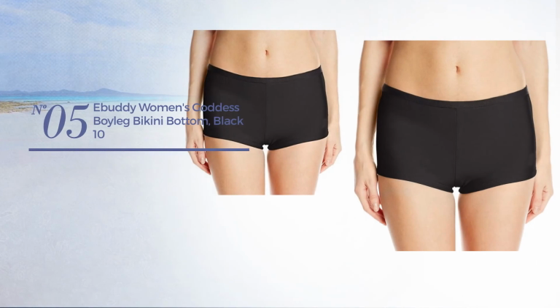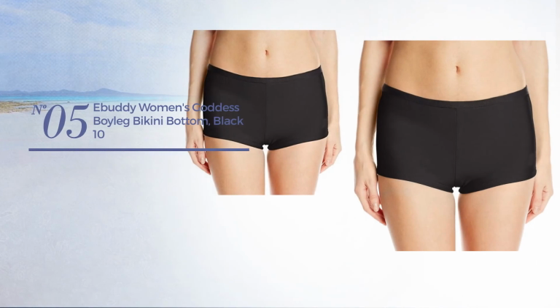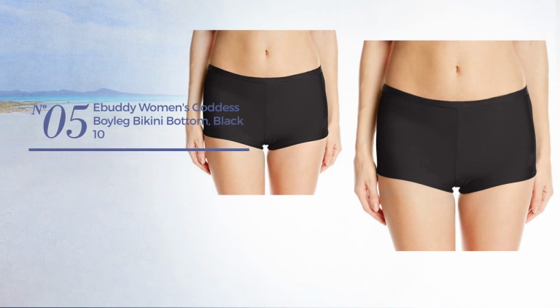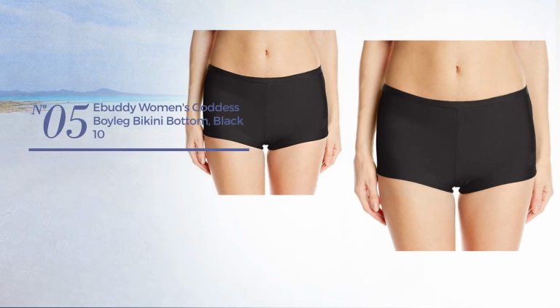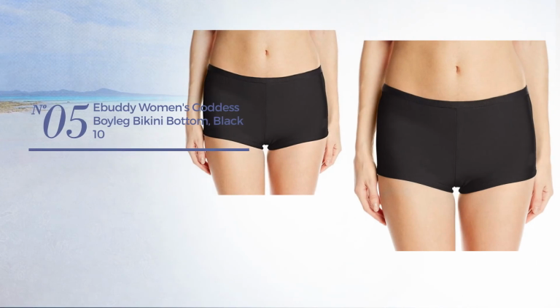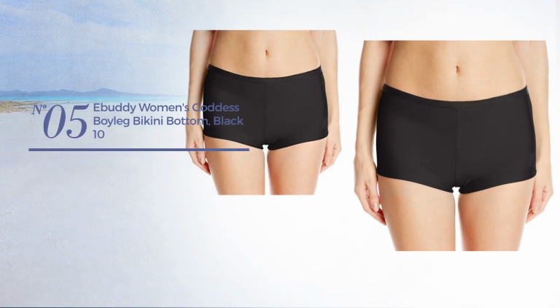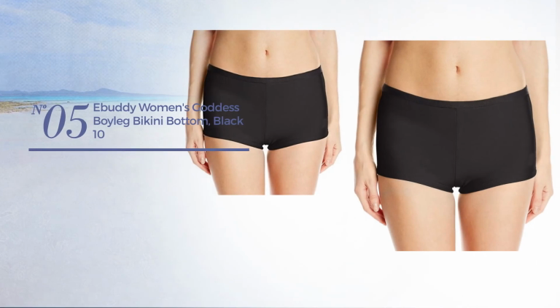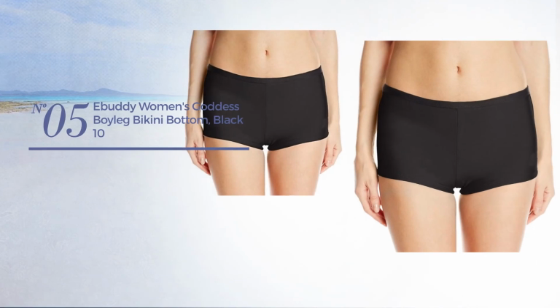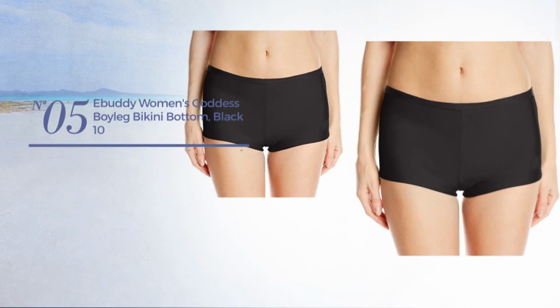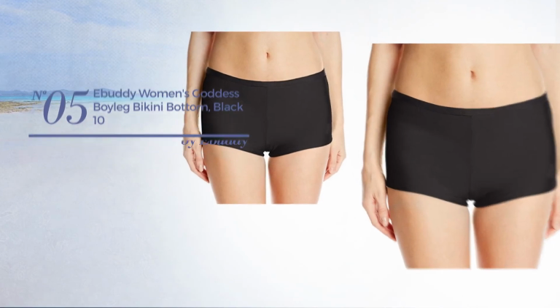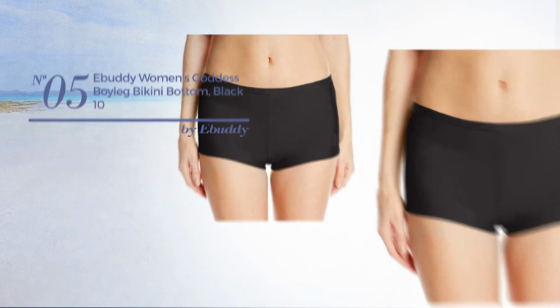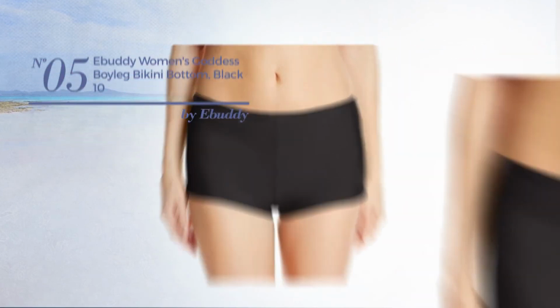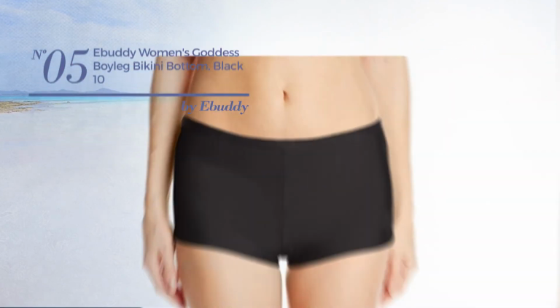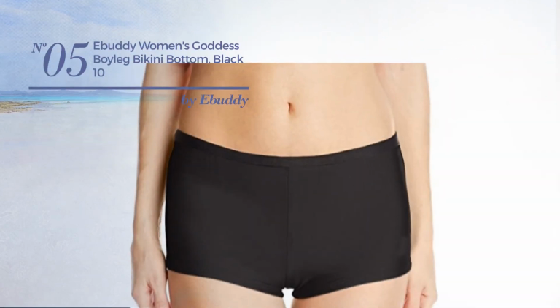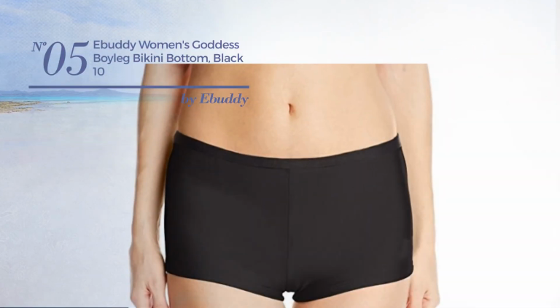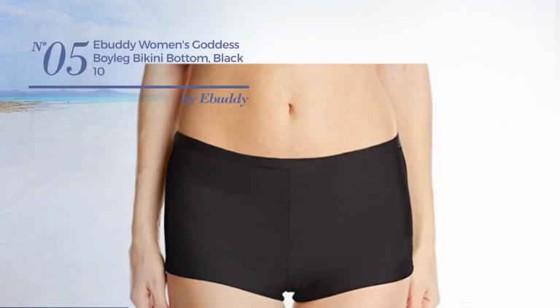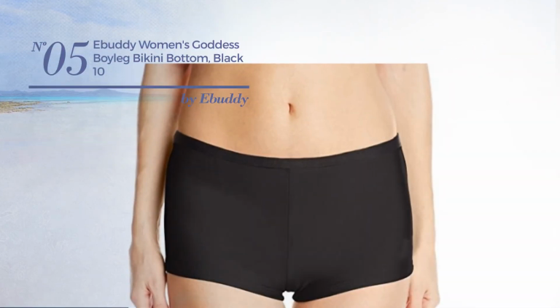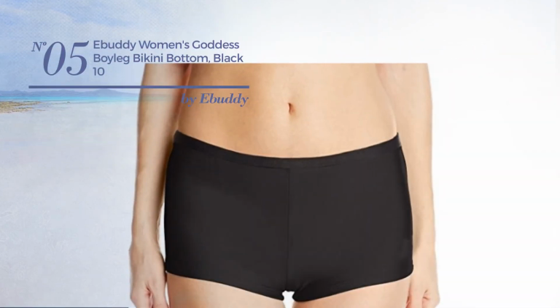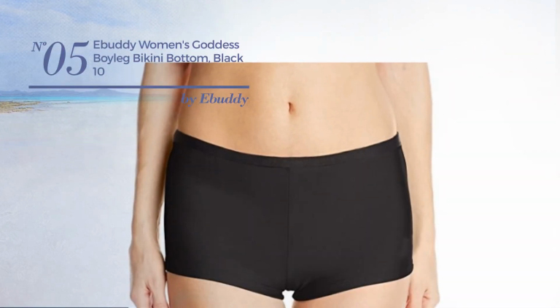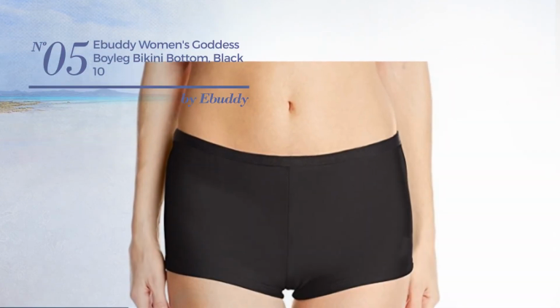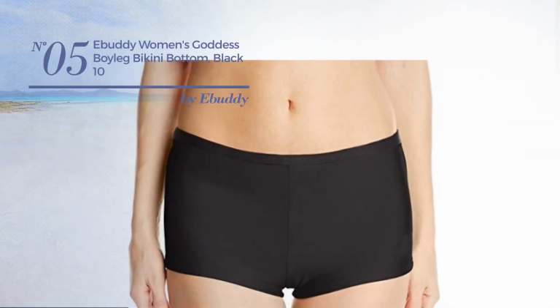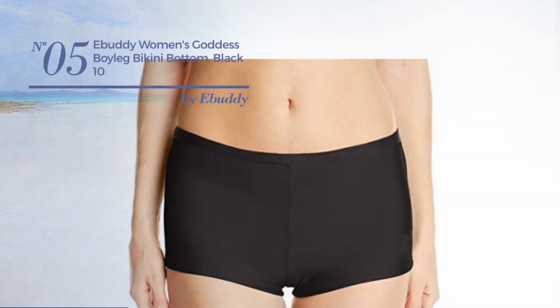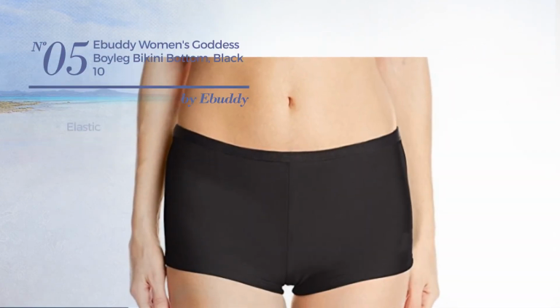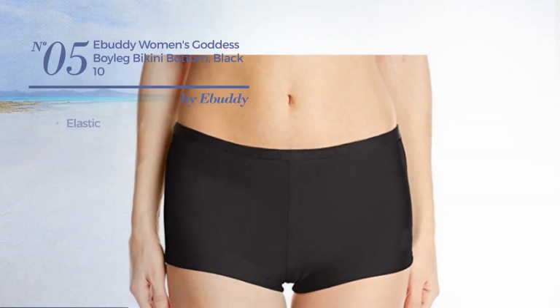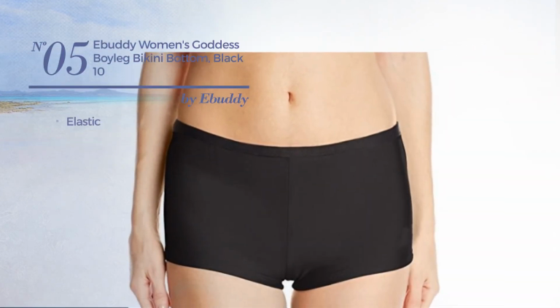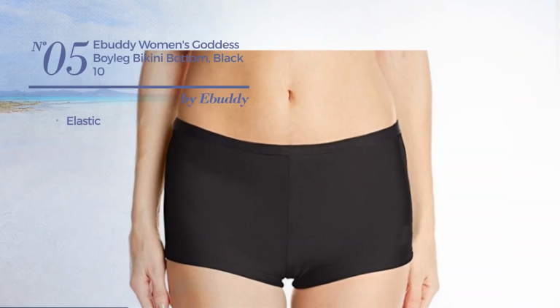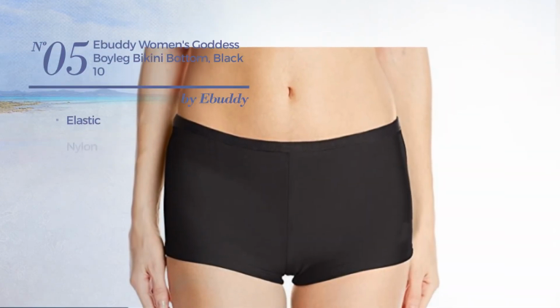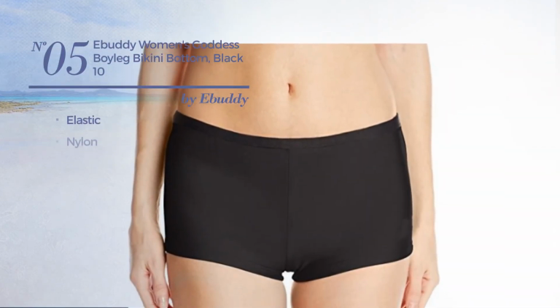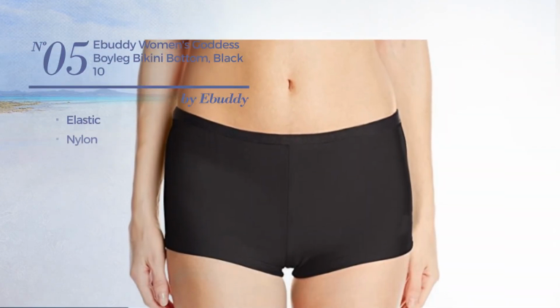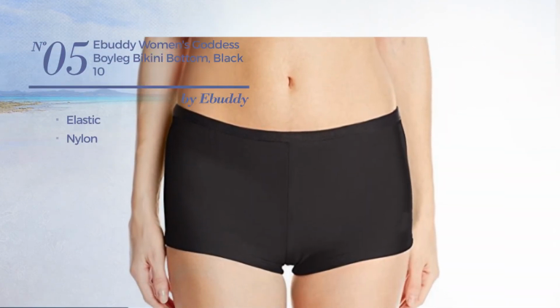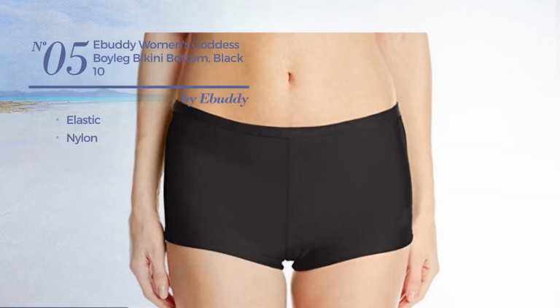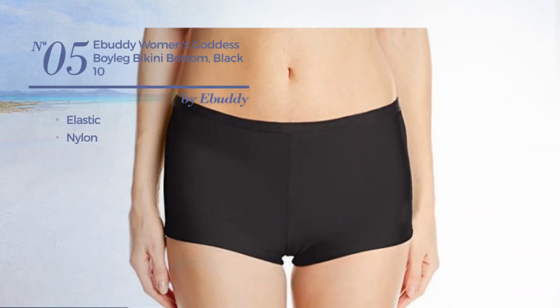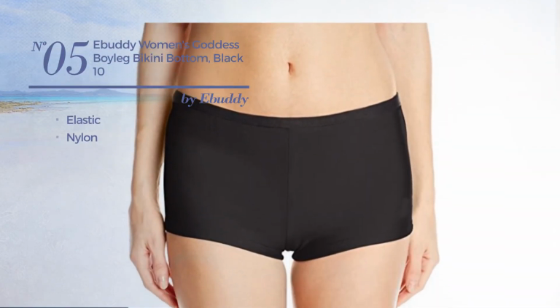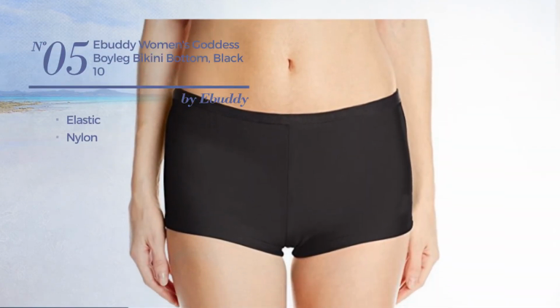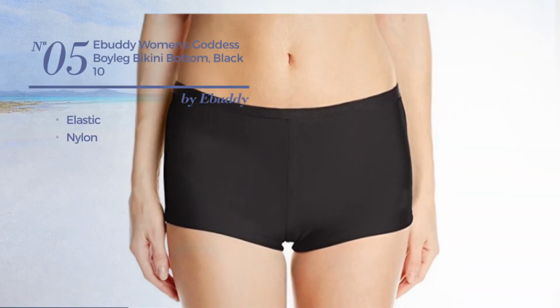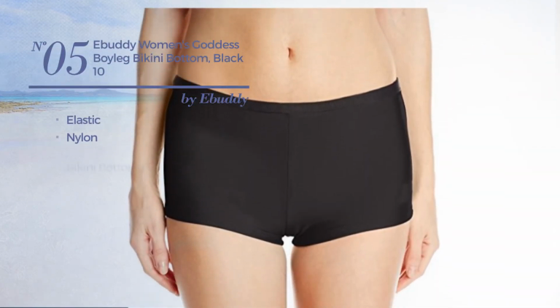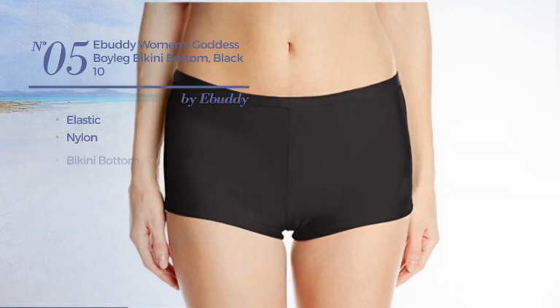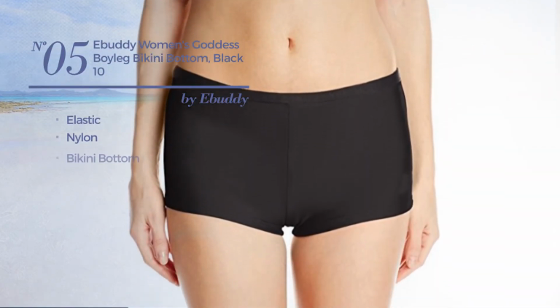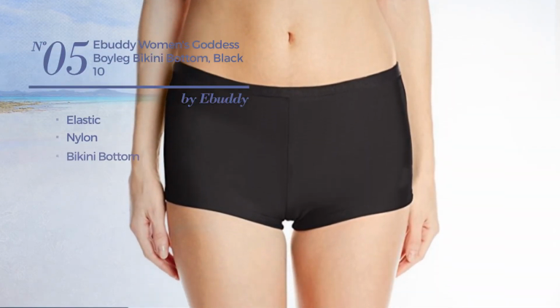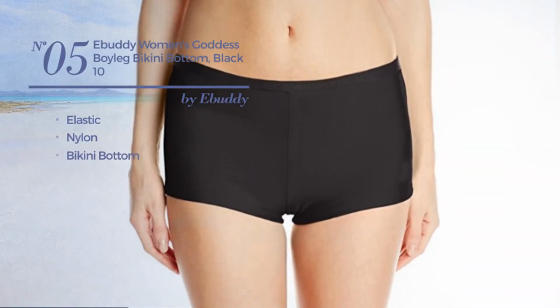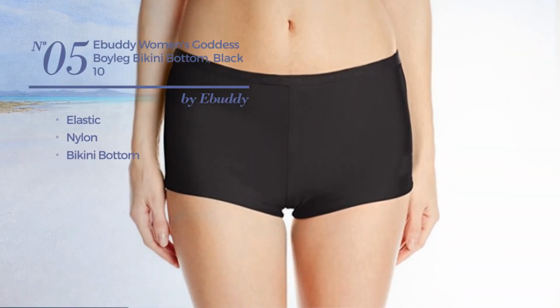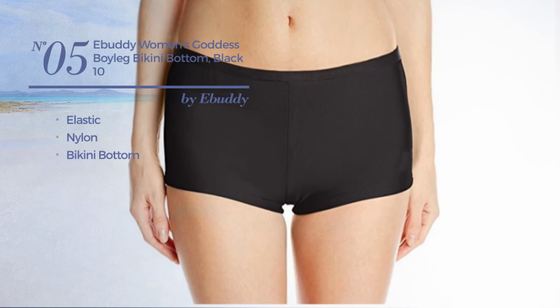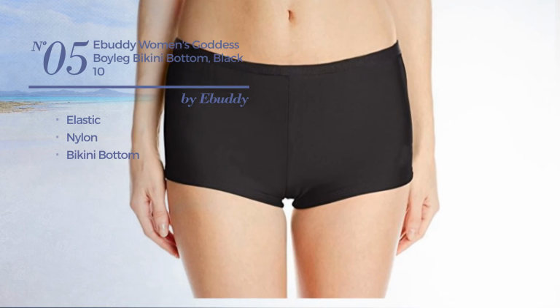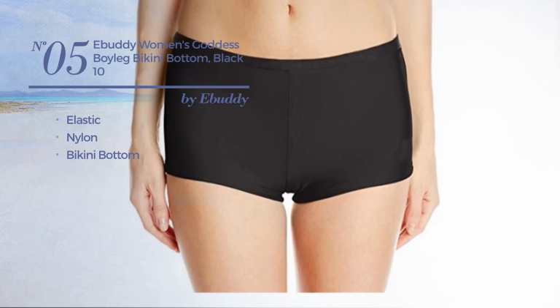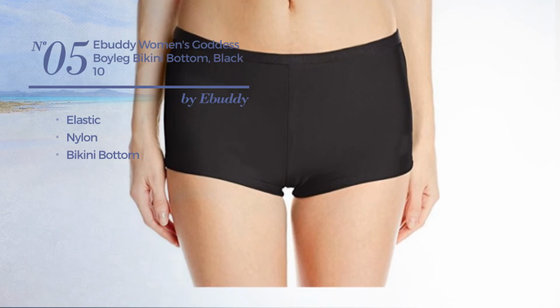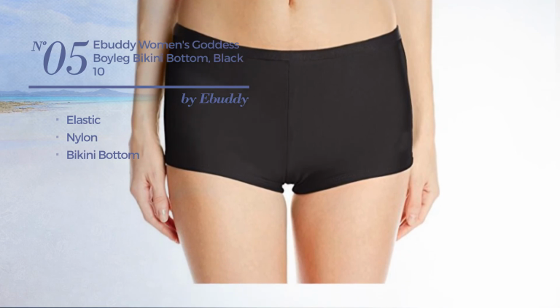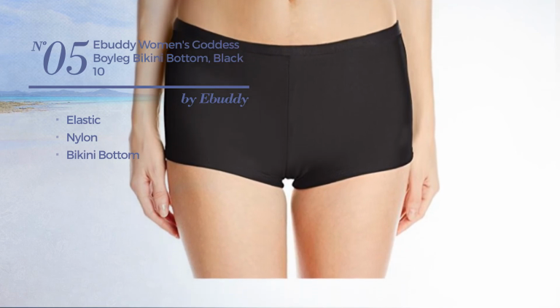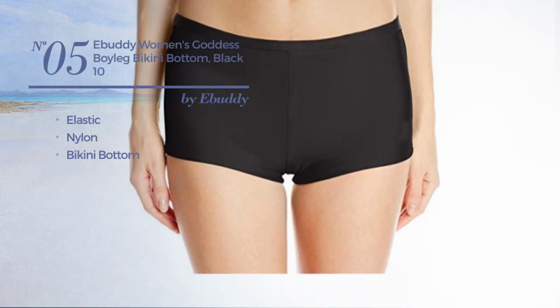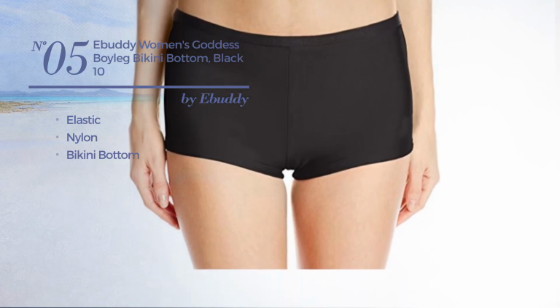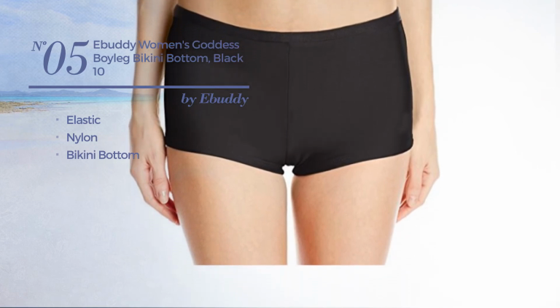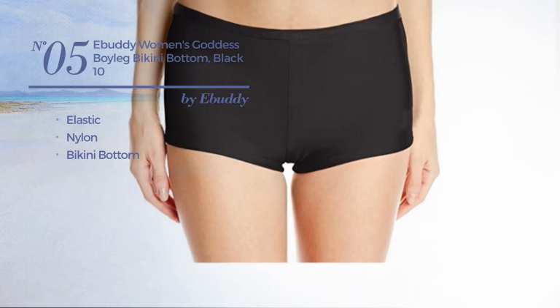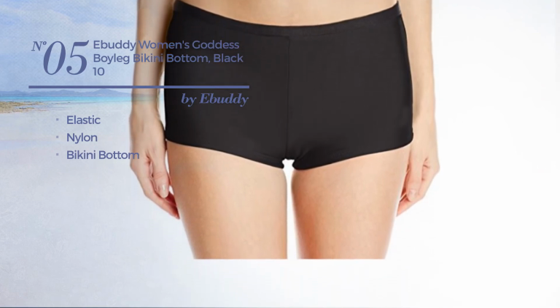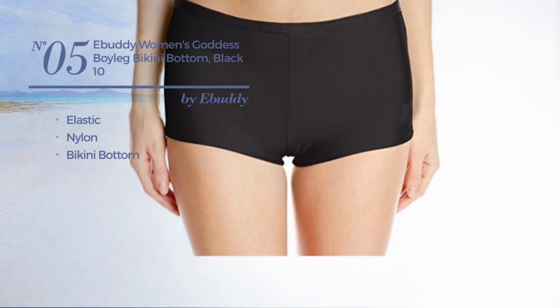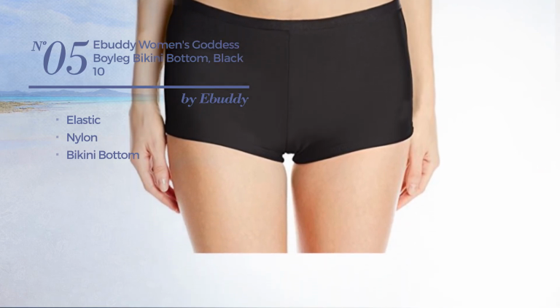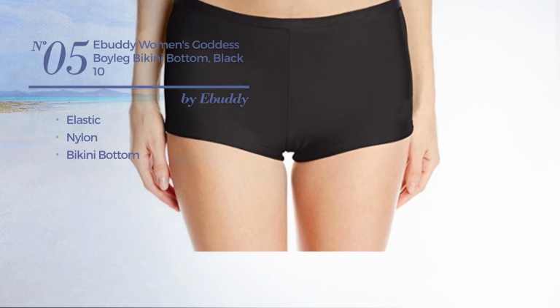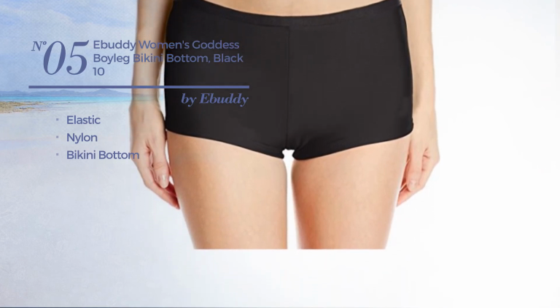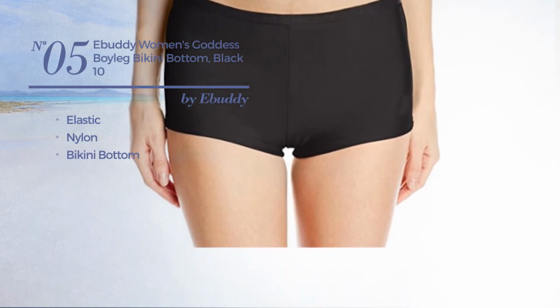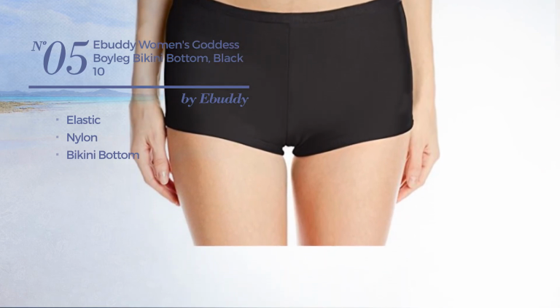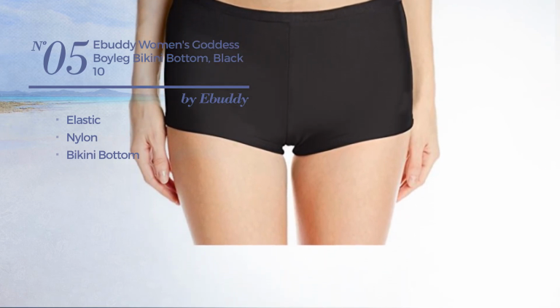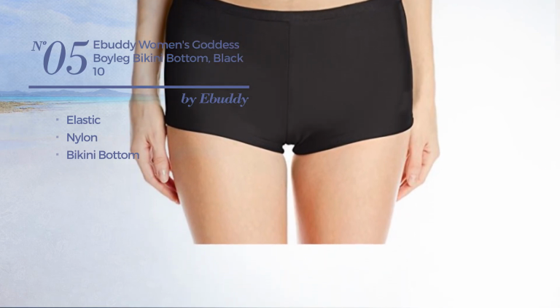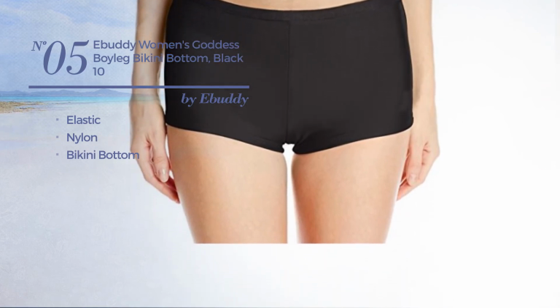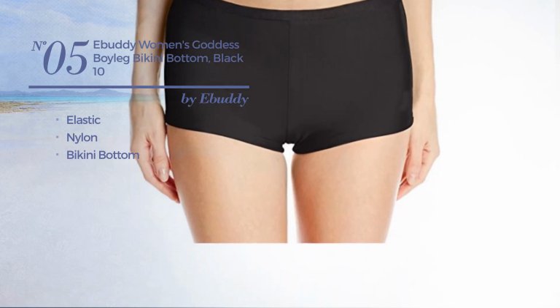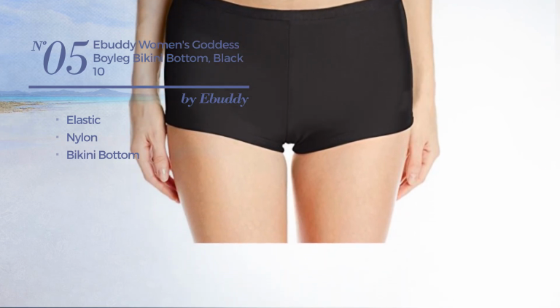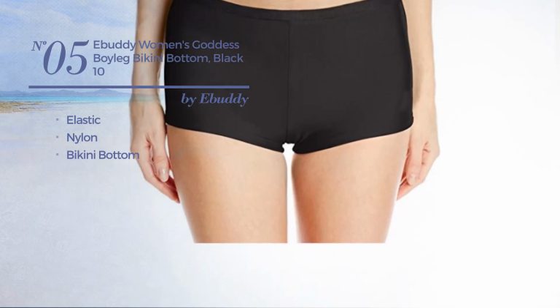Number 5, crafted from elastic nylon, with a bikini bottom. Available just in black color.